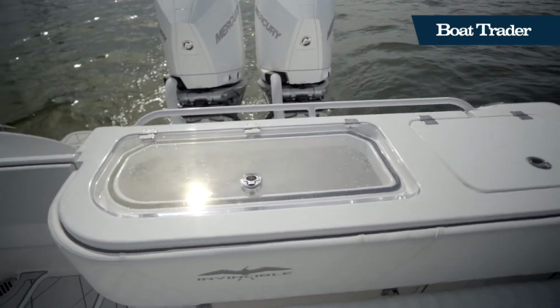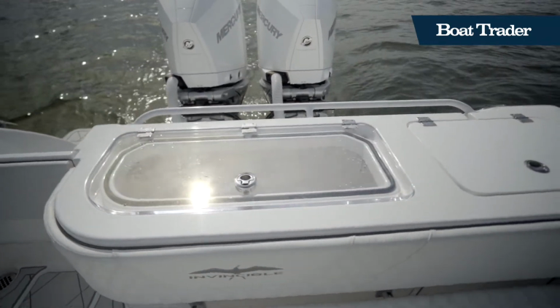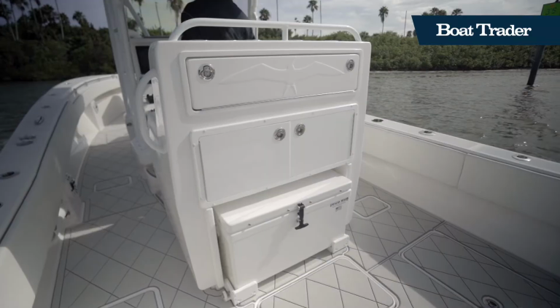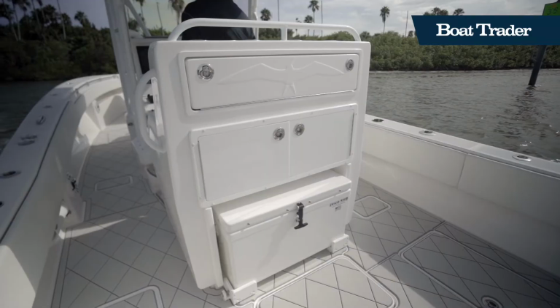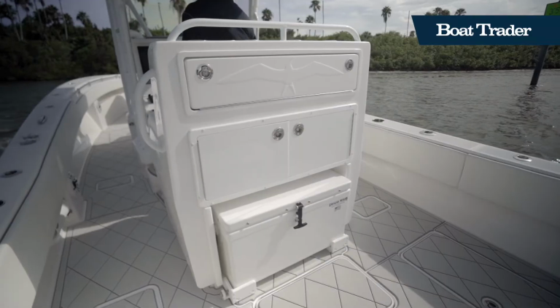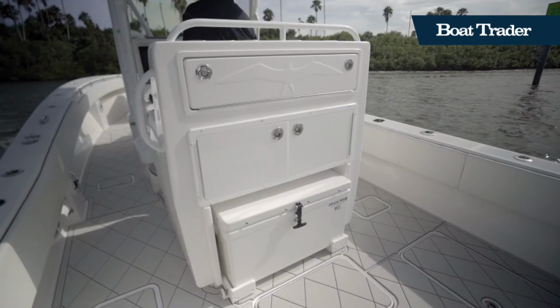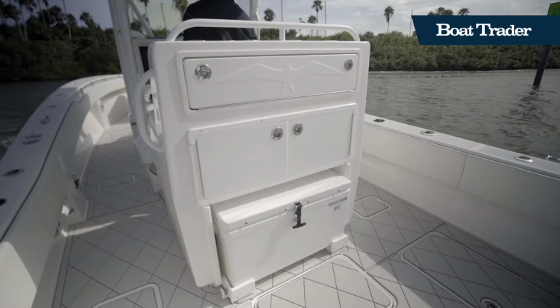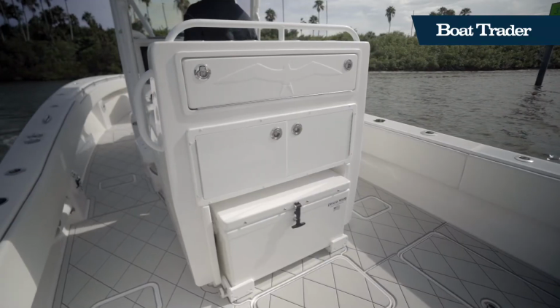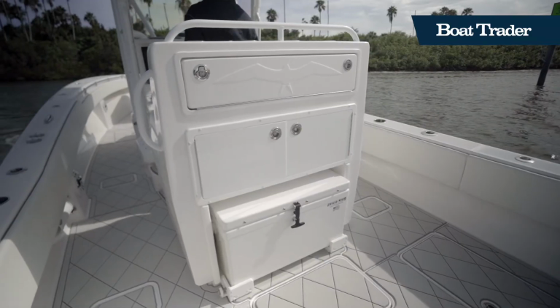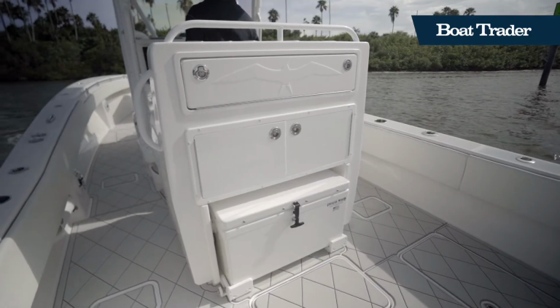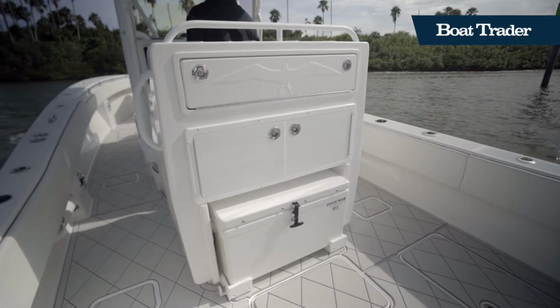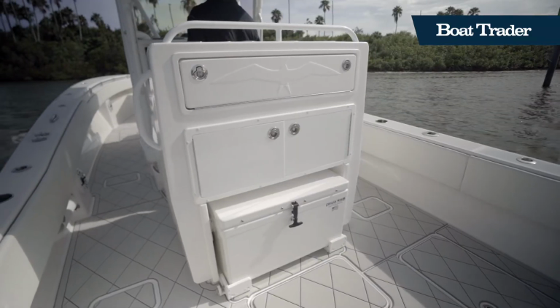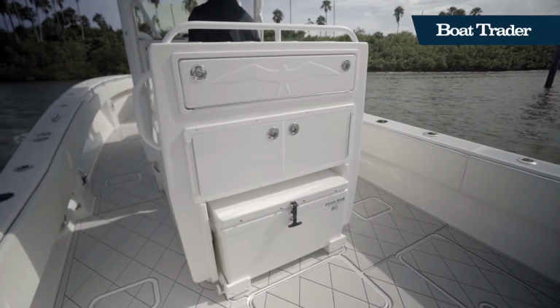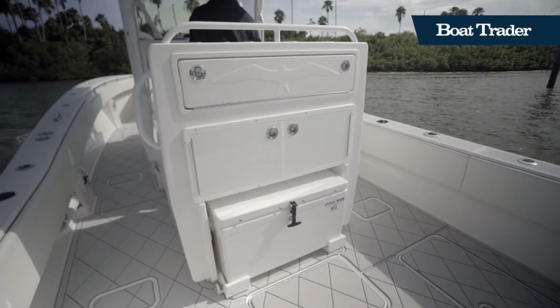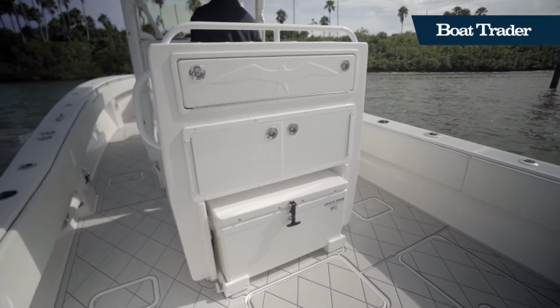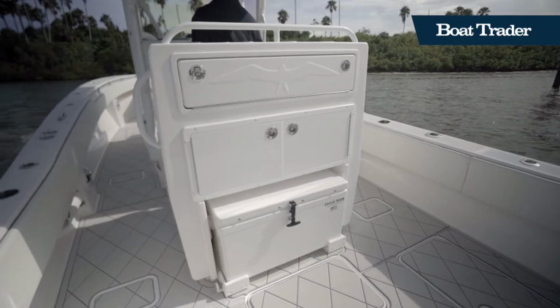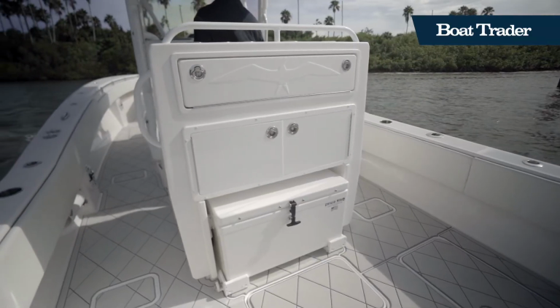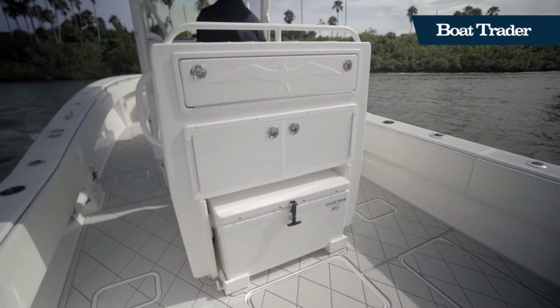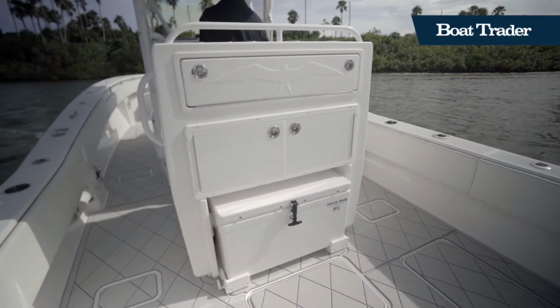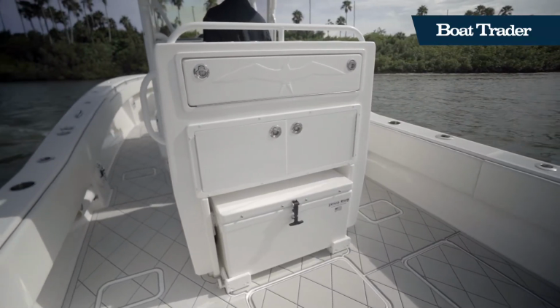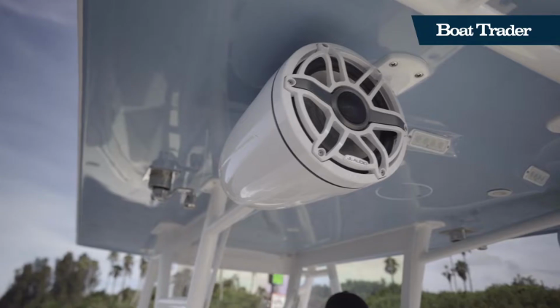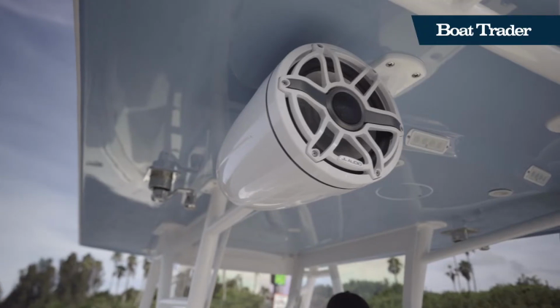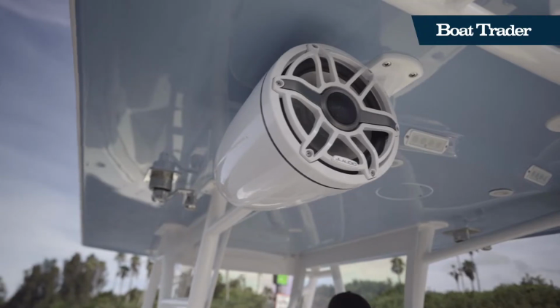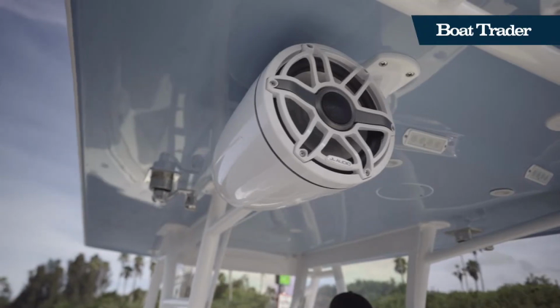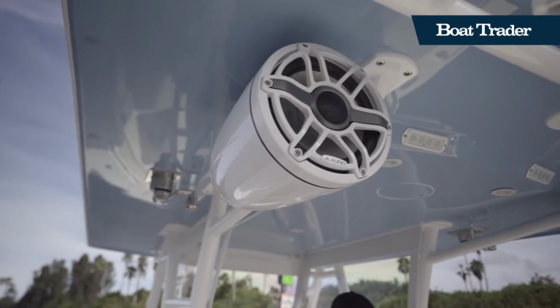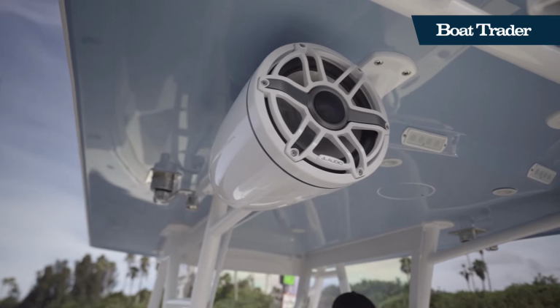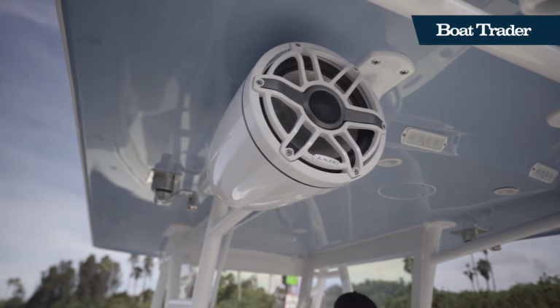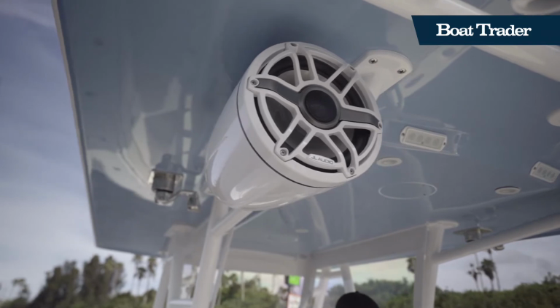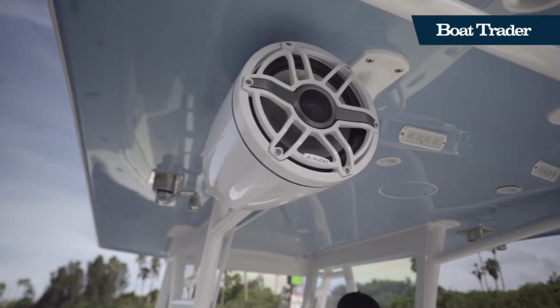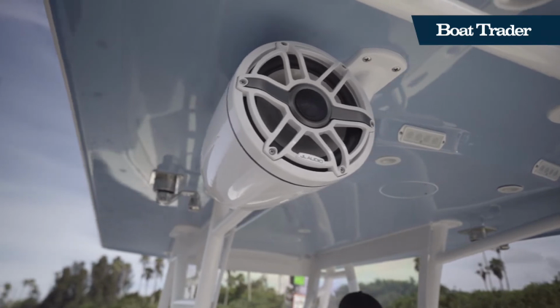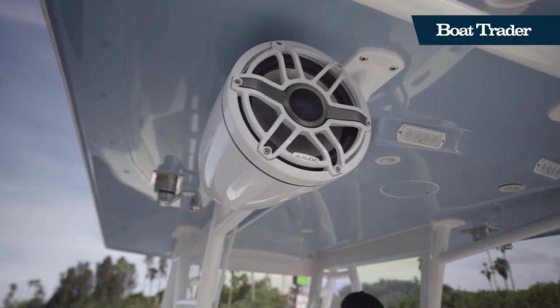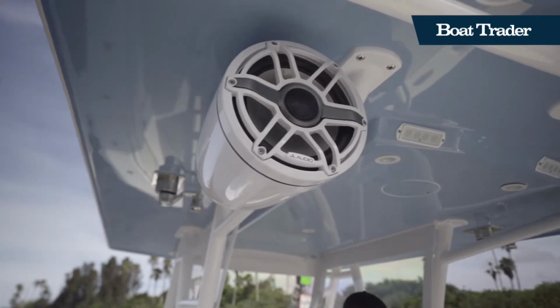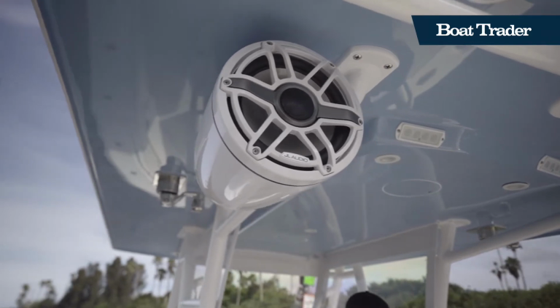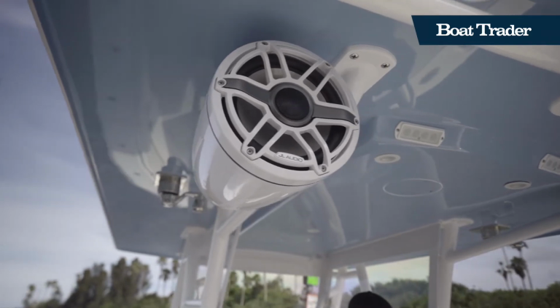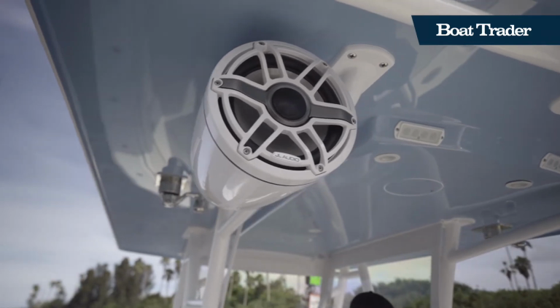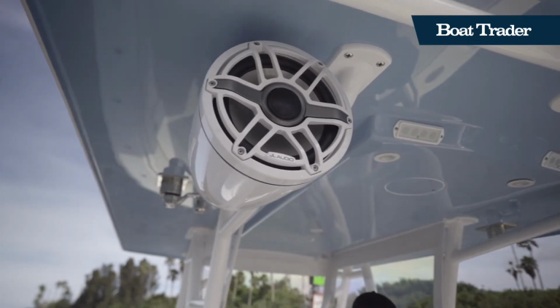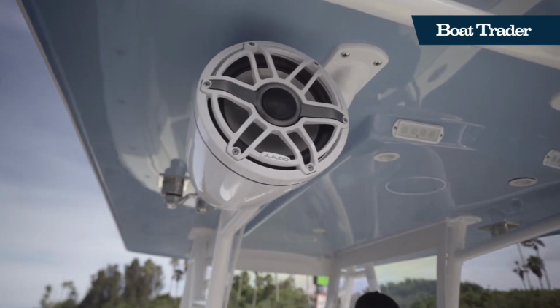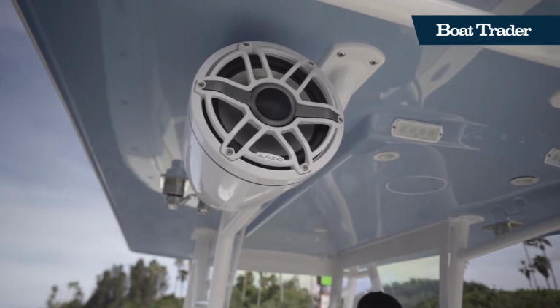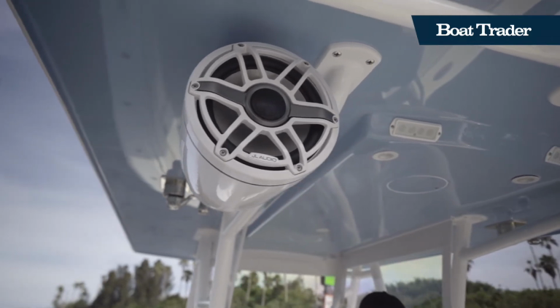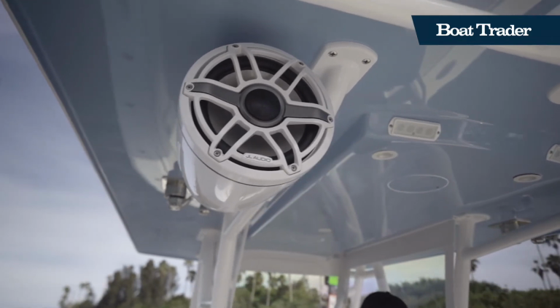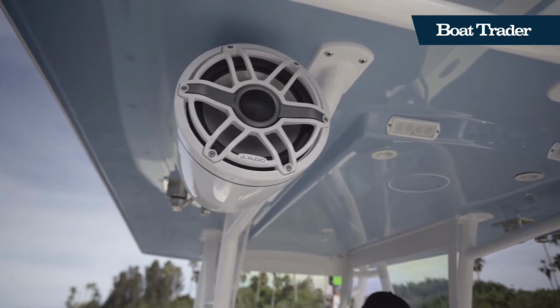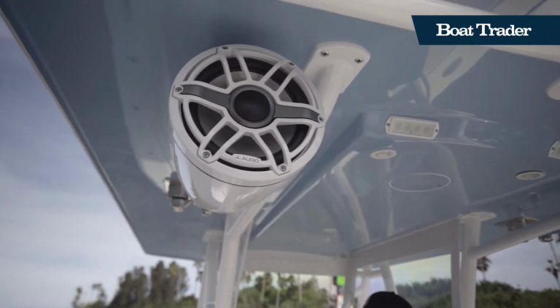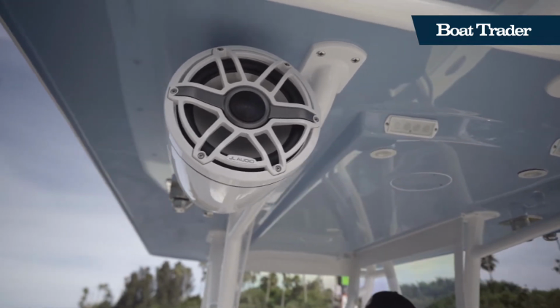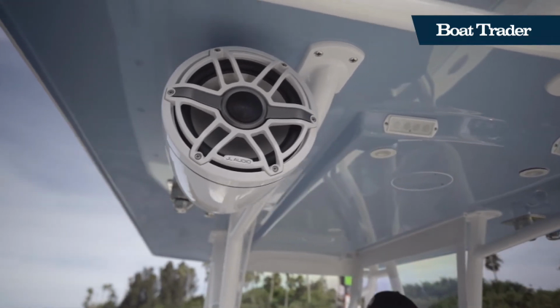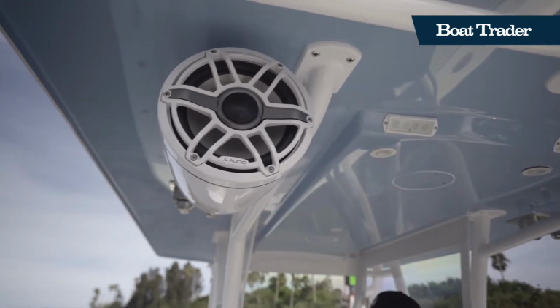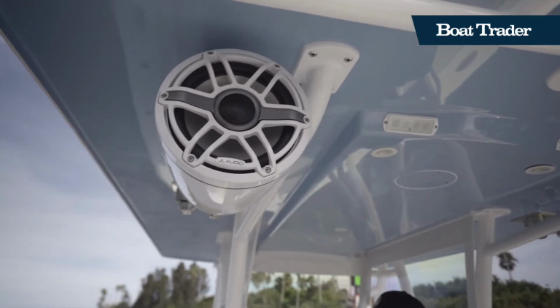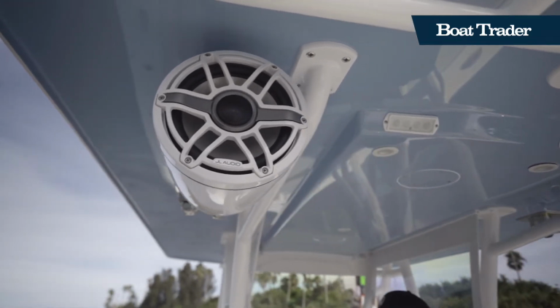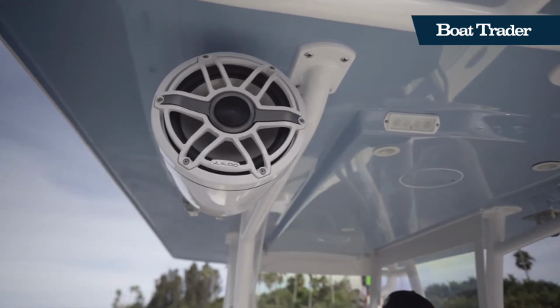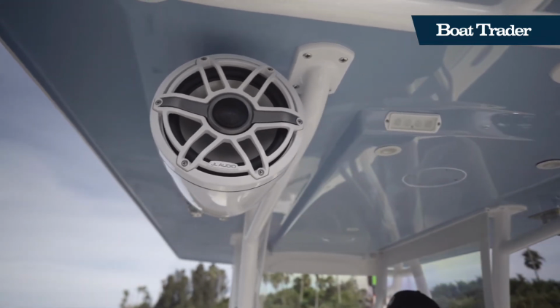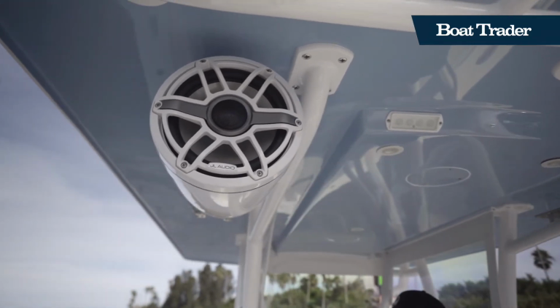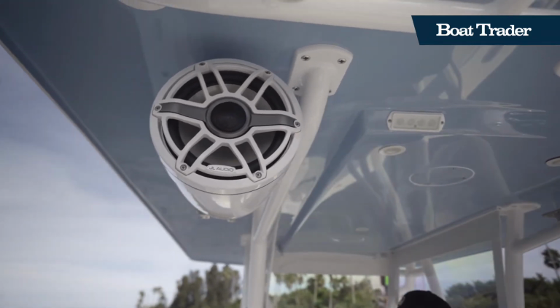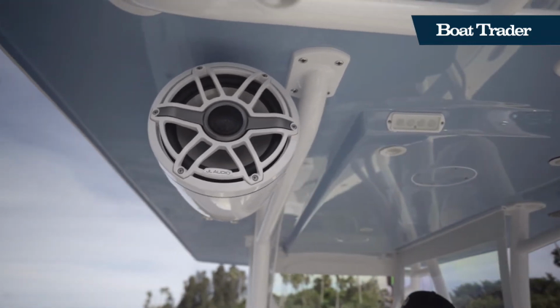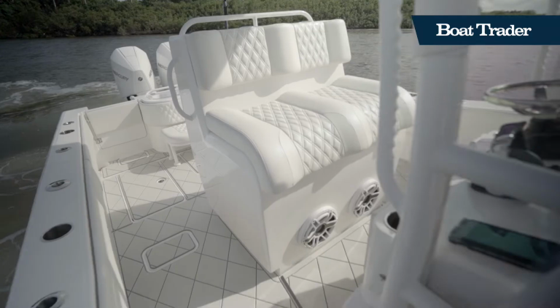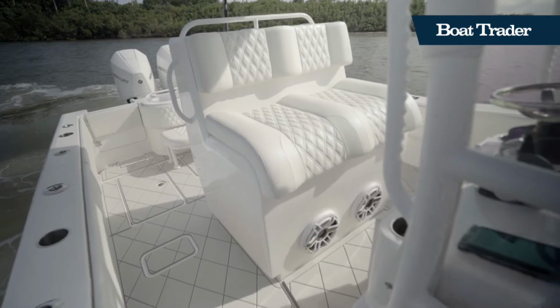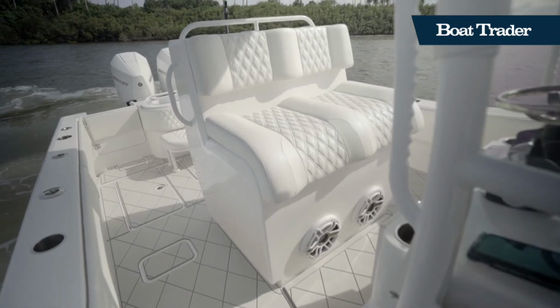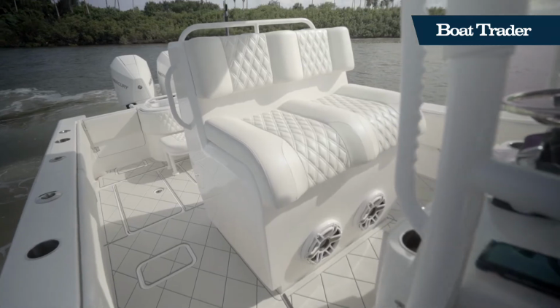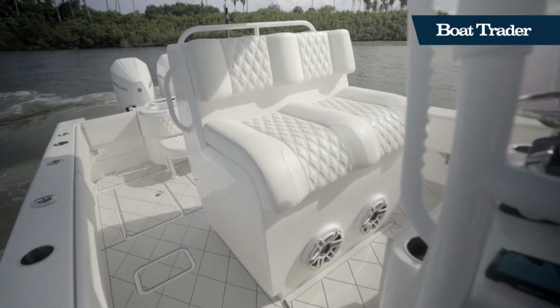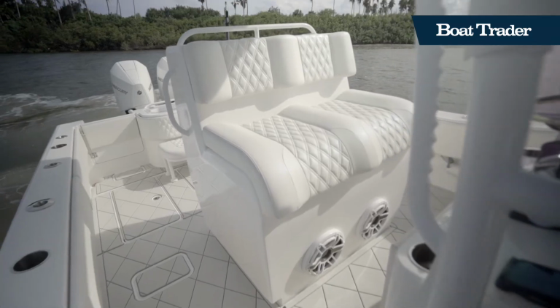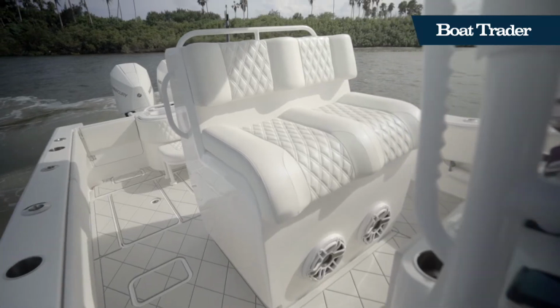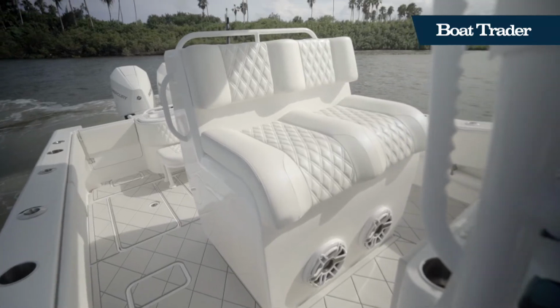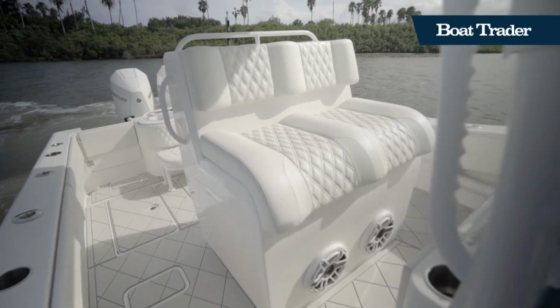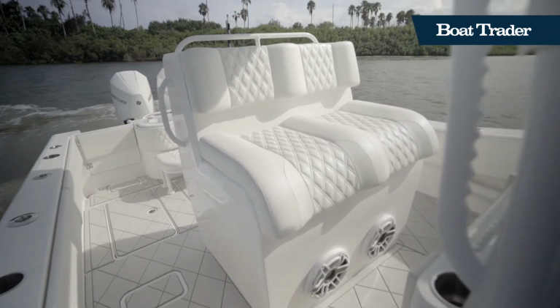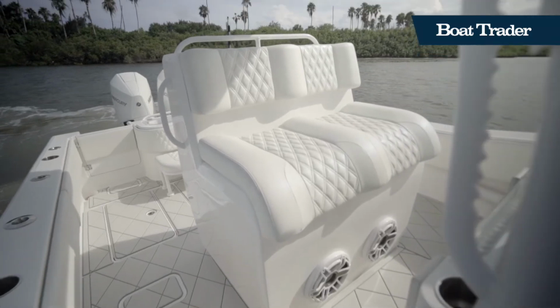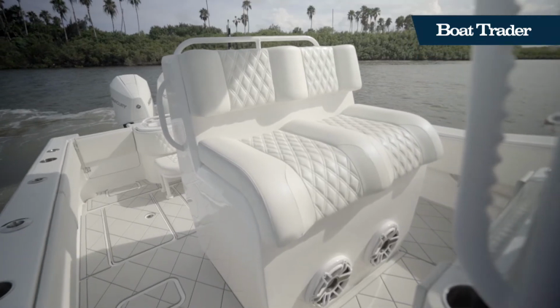You also get all of the standard features you'd expect on an Invincible, like live wells, insulated fish boxes, and a full JL audio sound system.